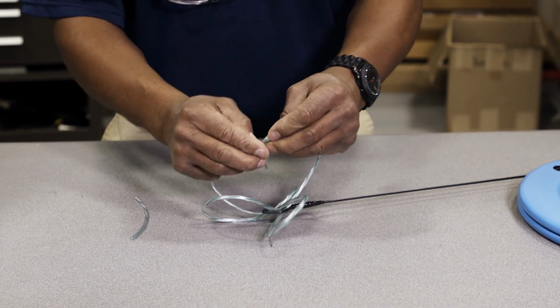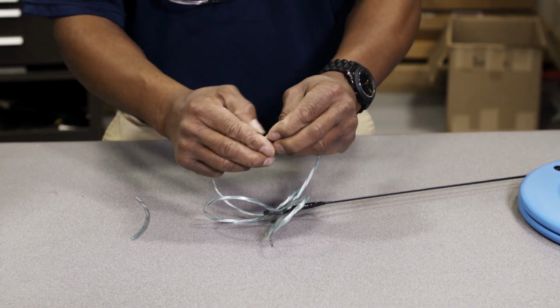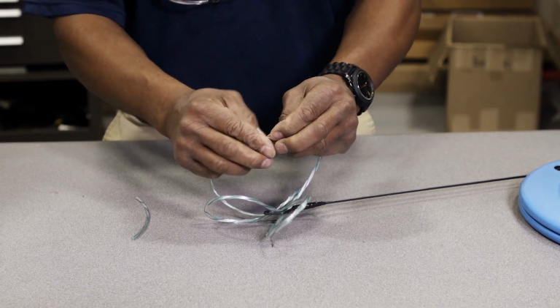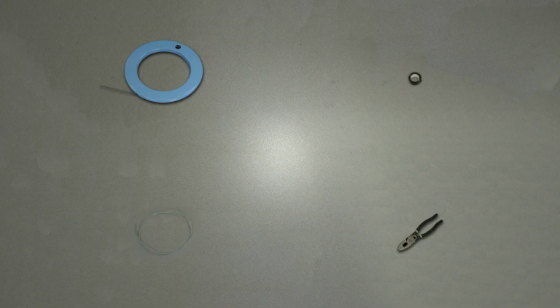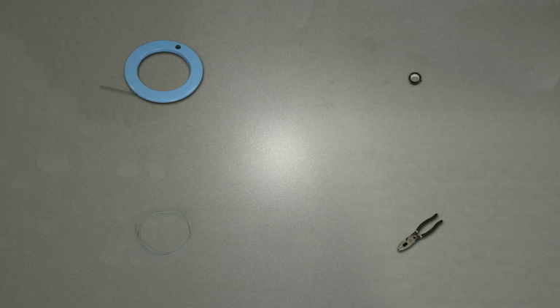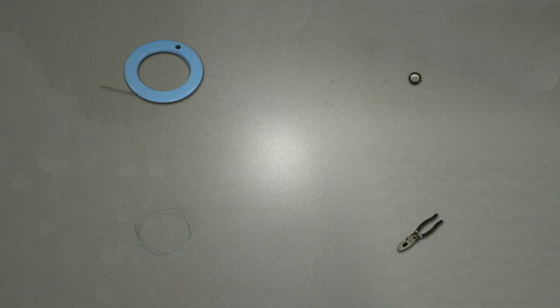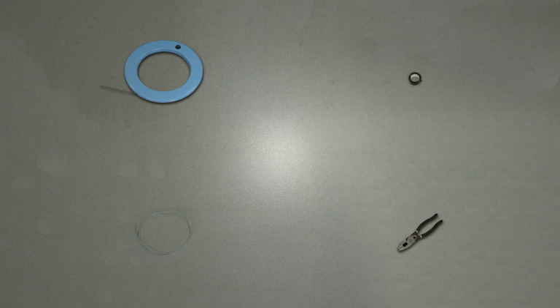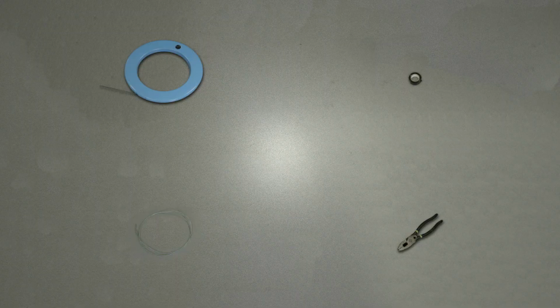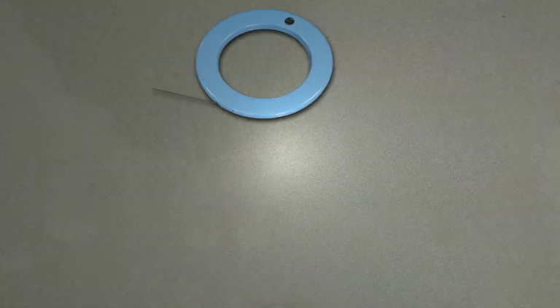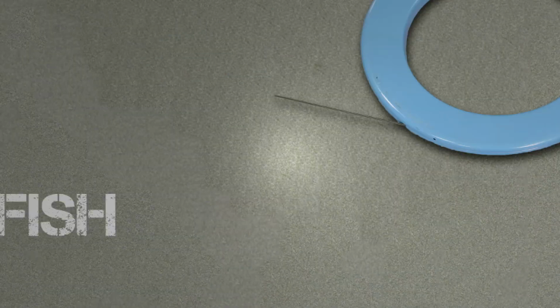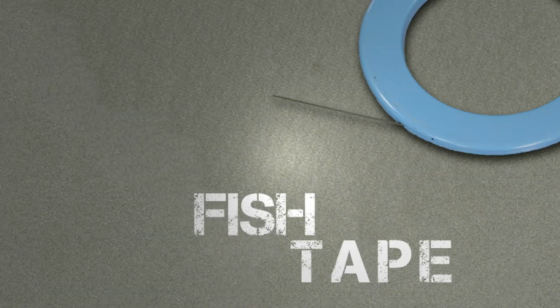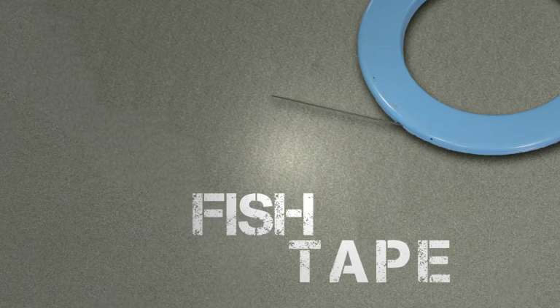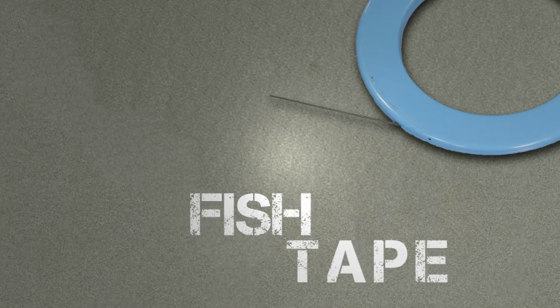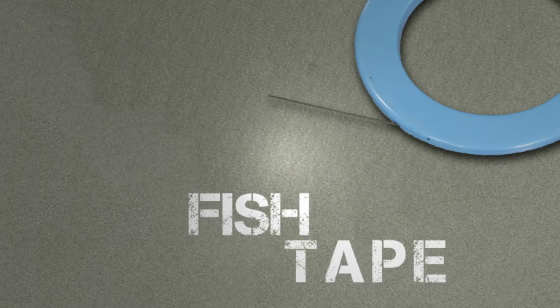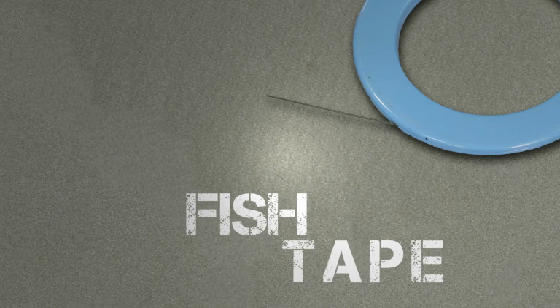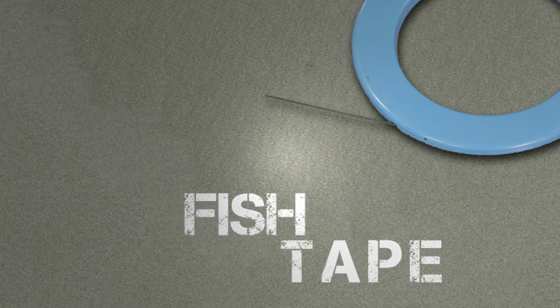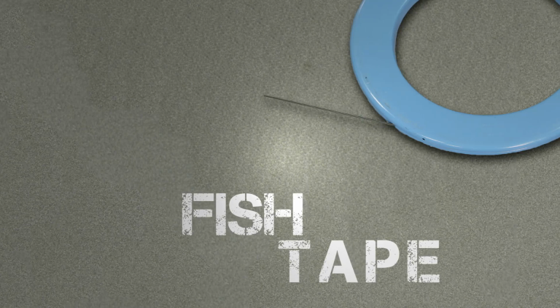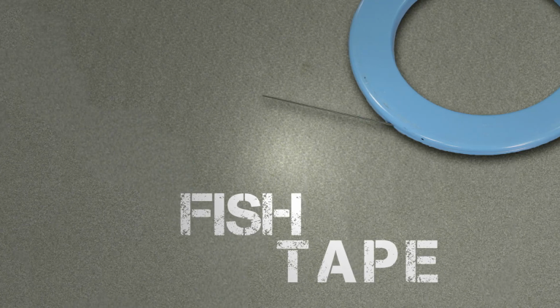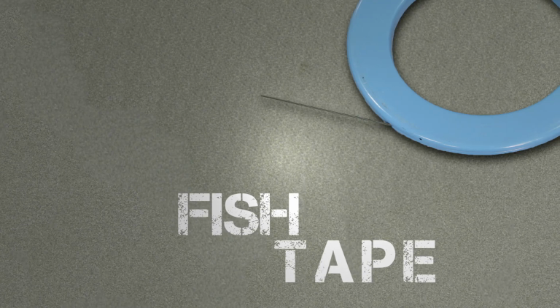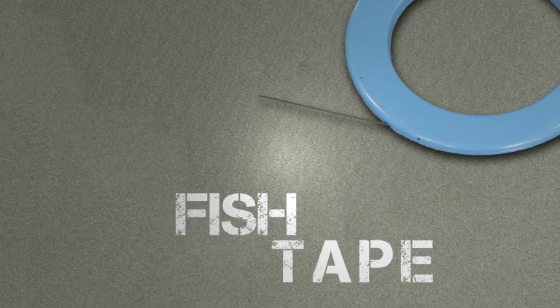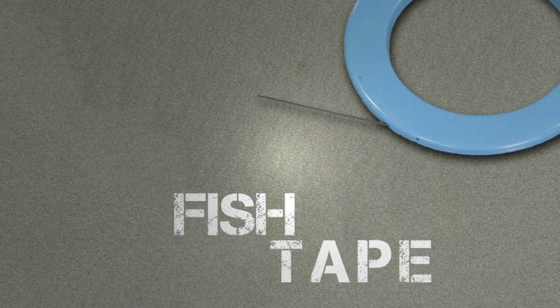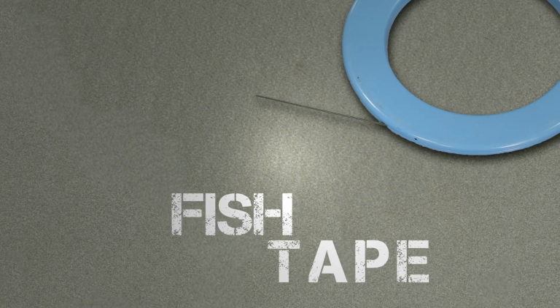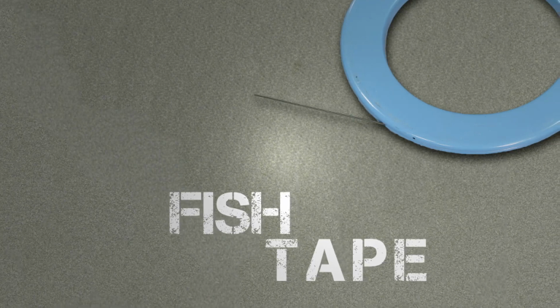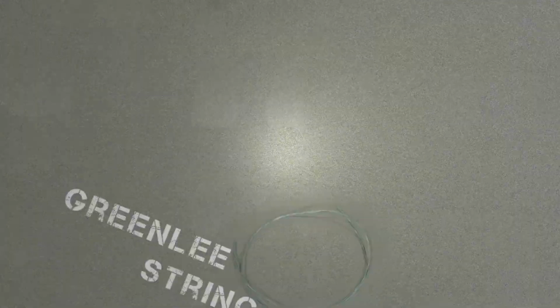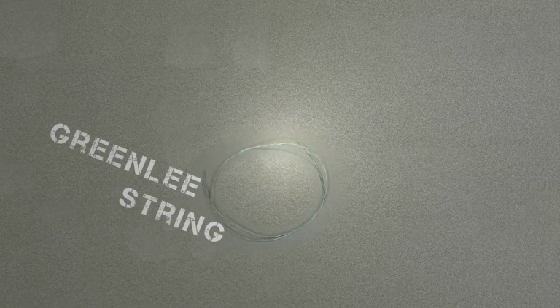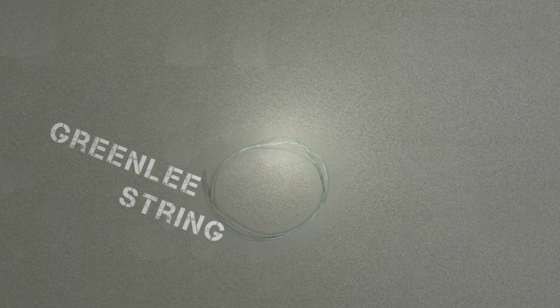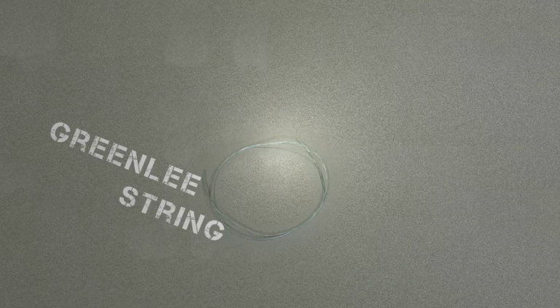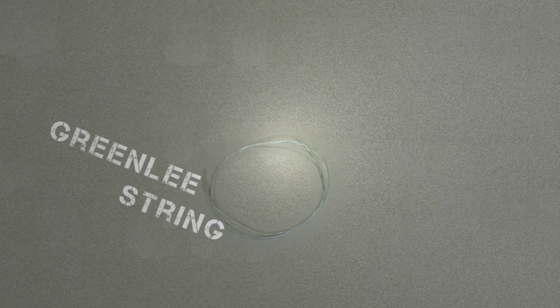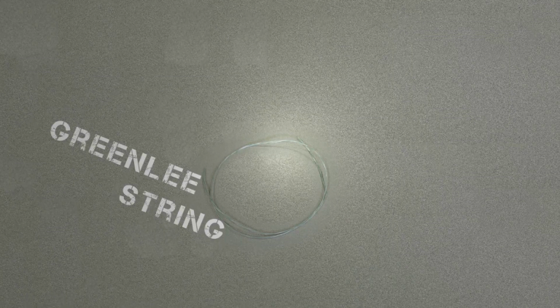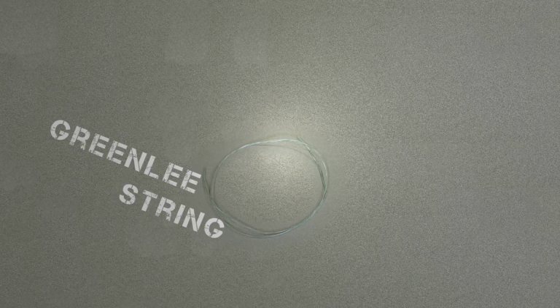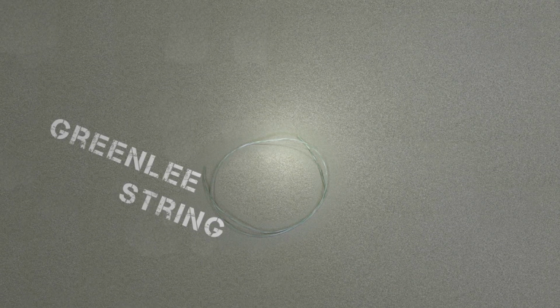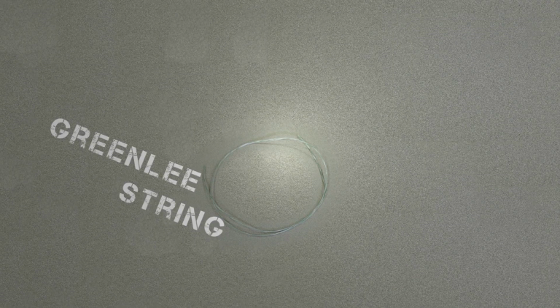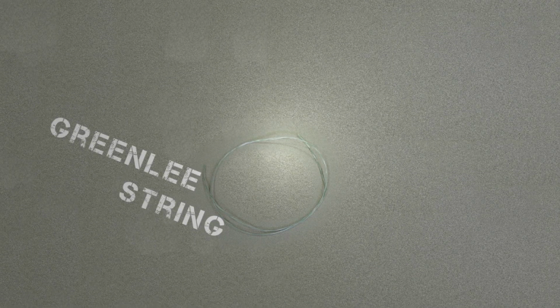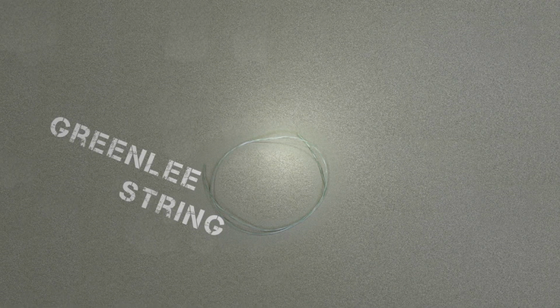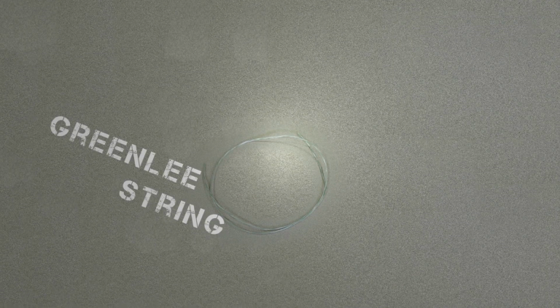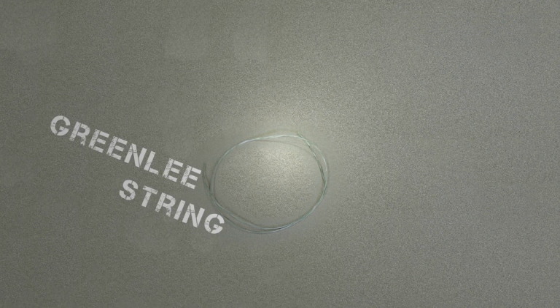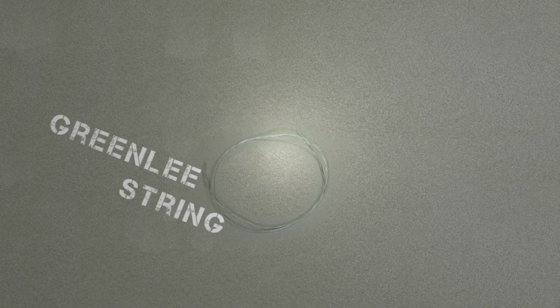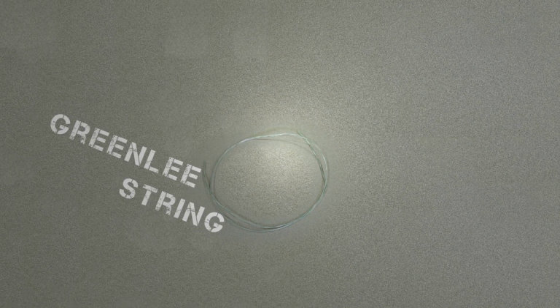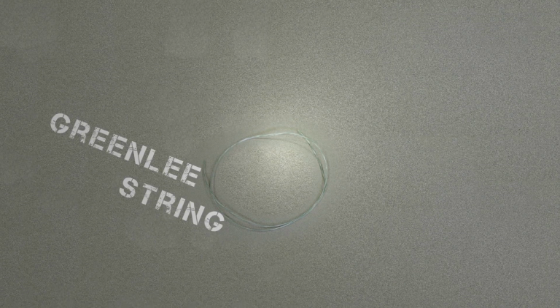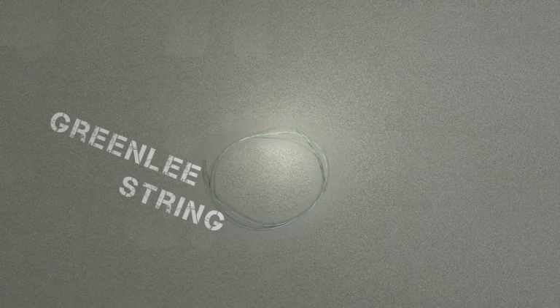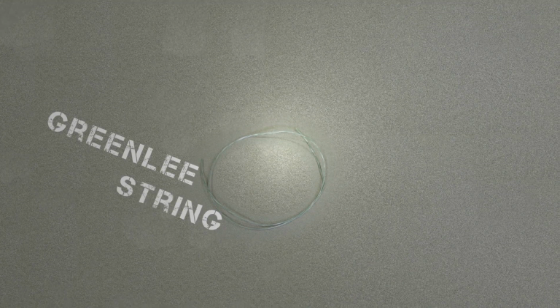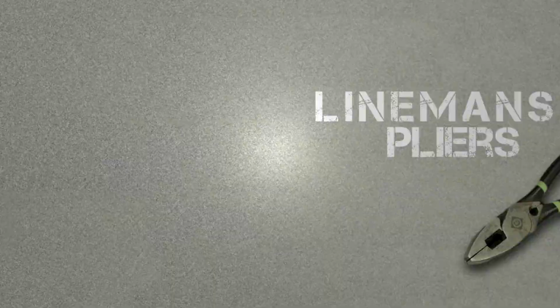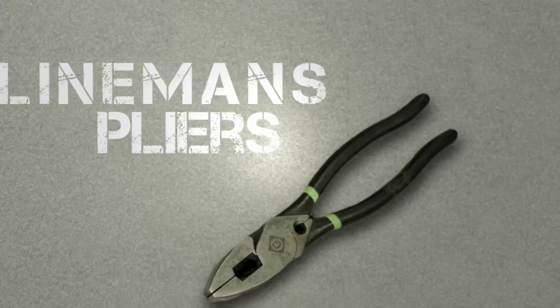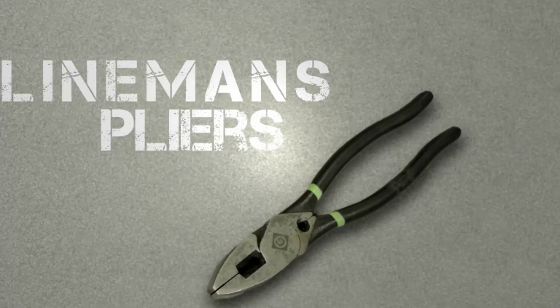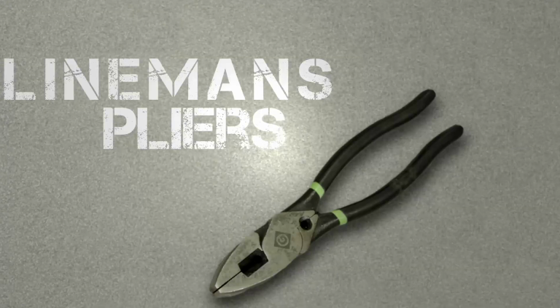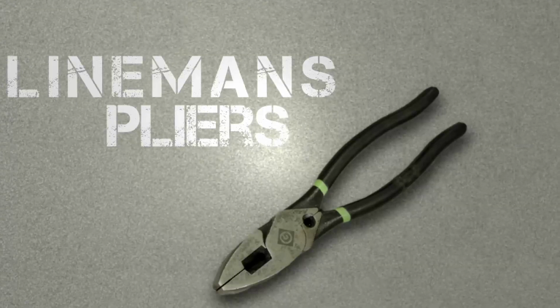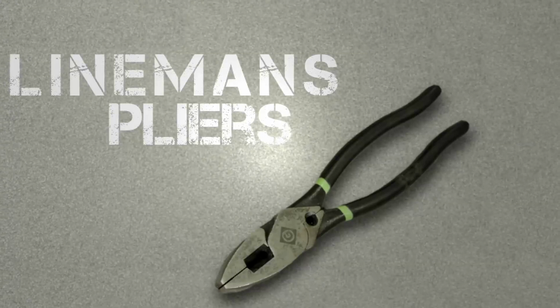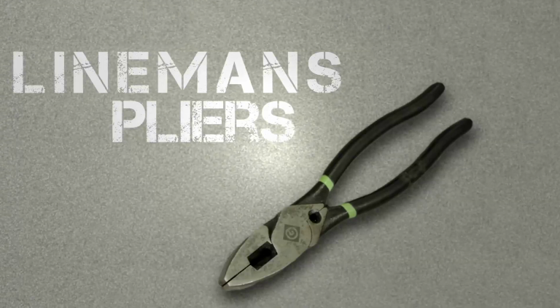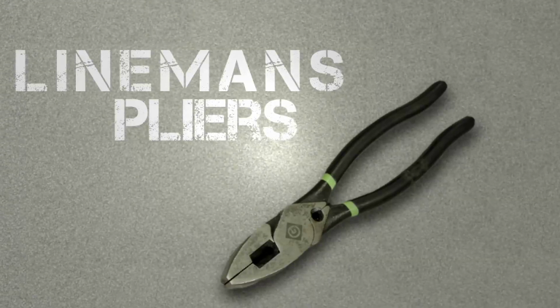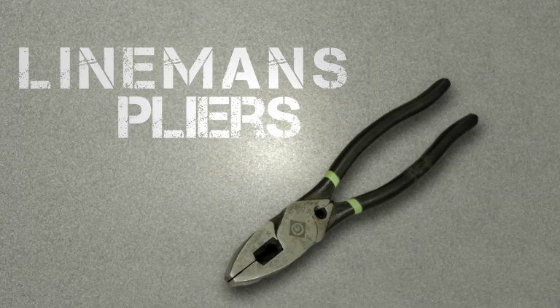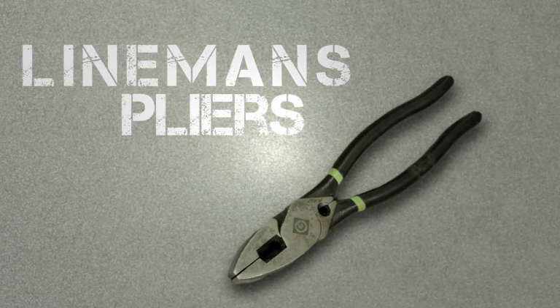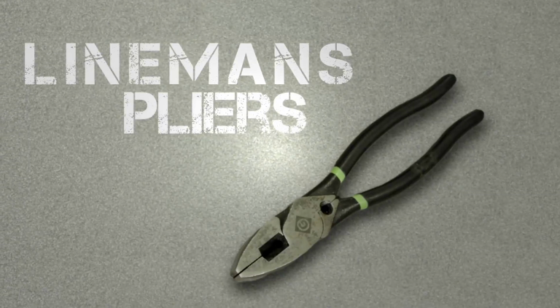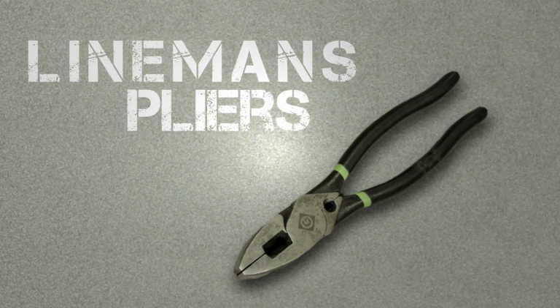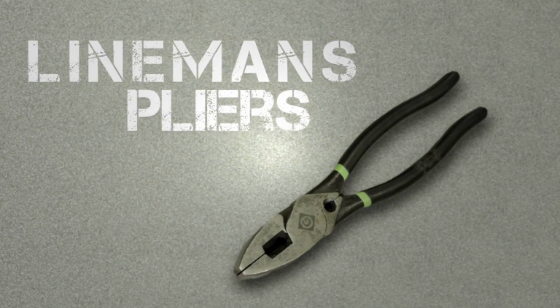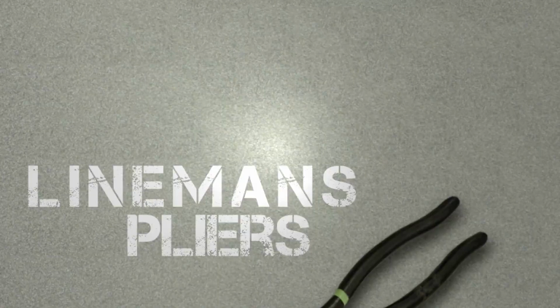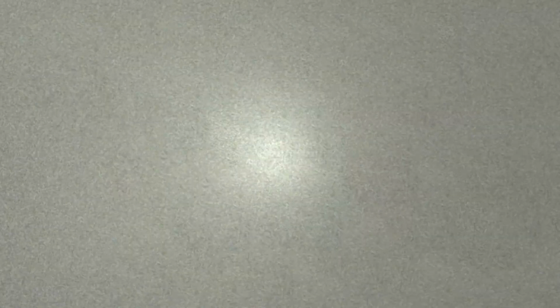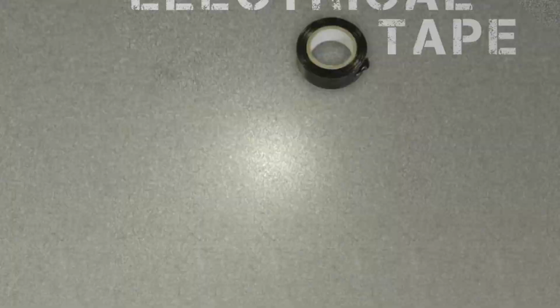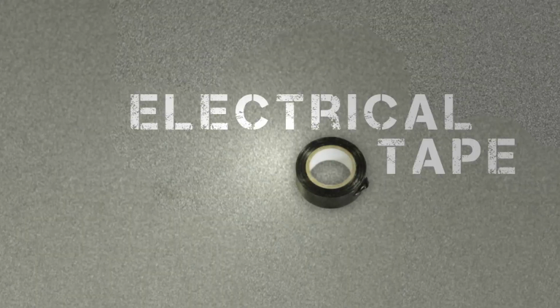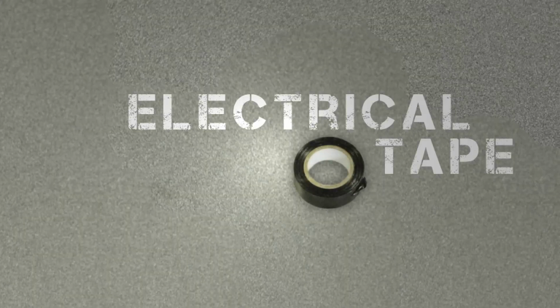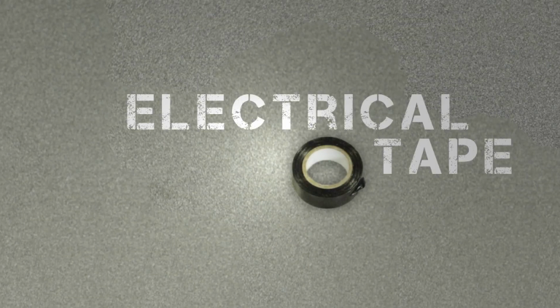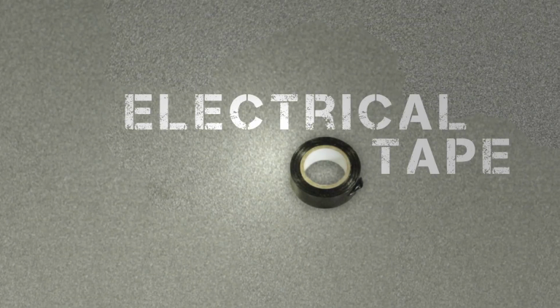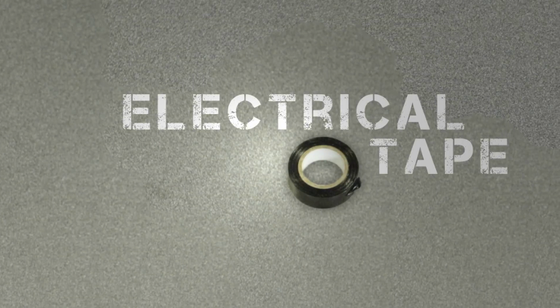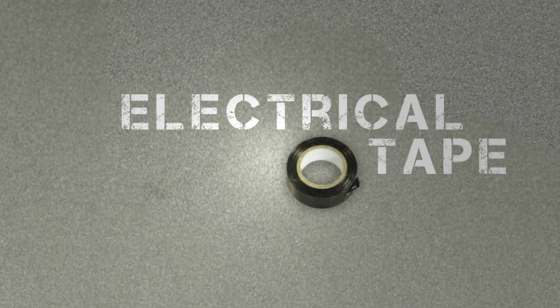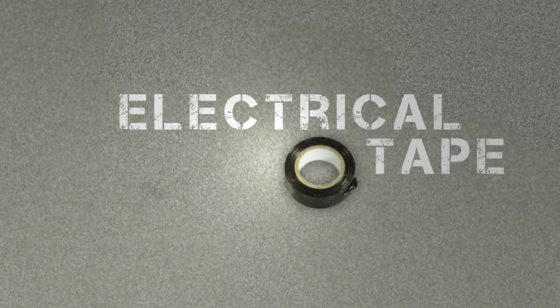What you're going to need here is your fish tape, you're going to need your green leaf string, you're going to need your lineman's pliers, and you're going to need some electrical tape.